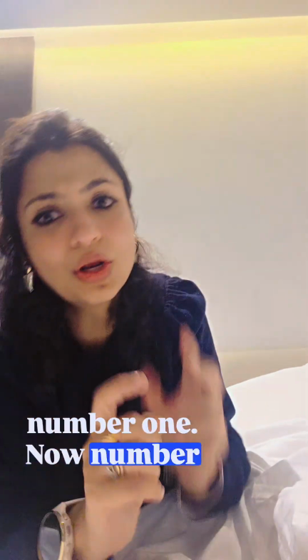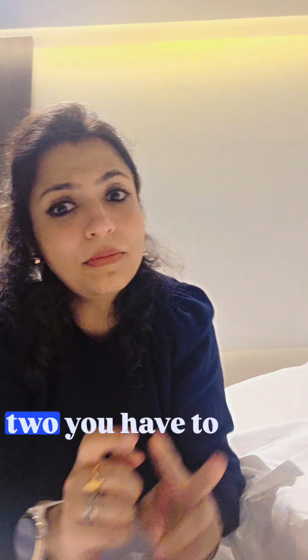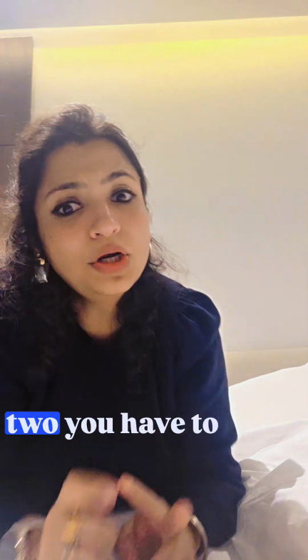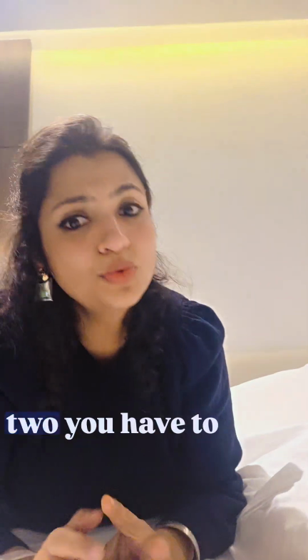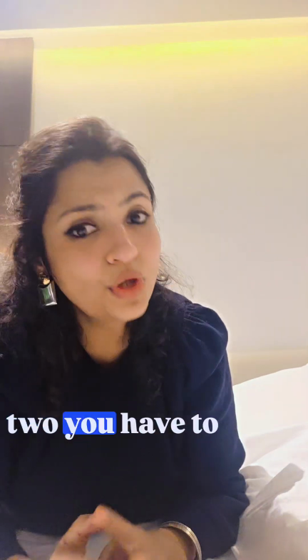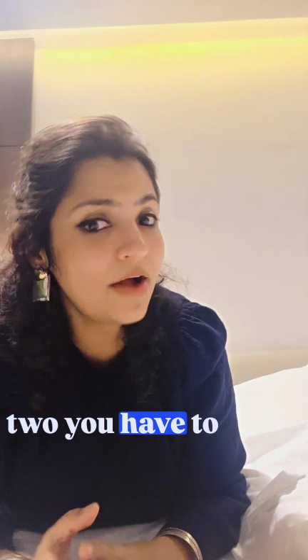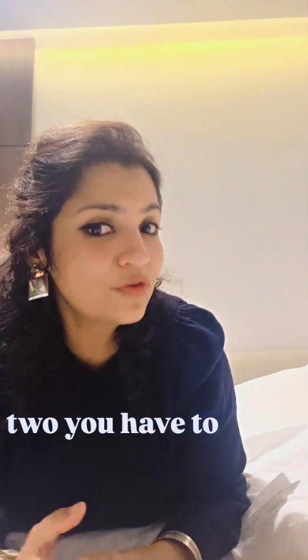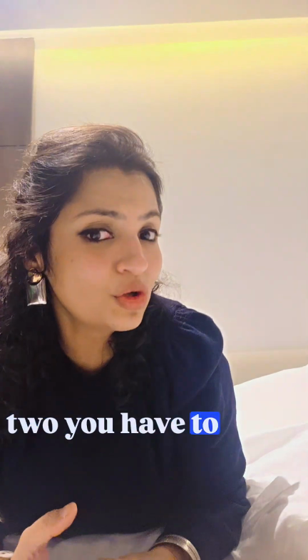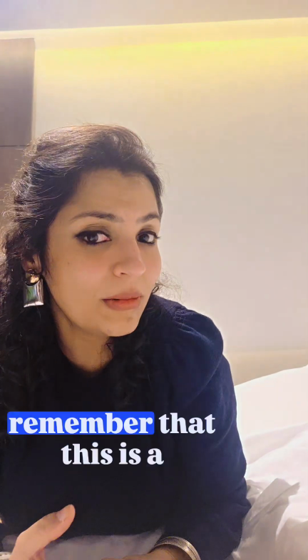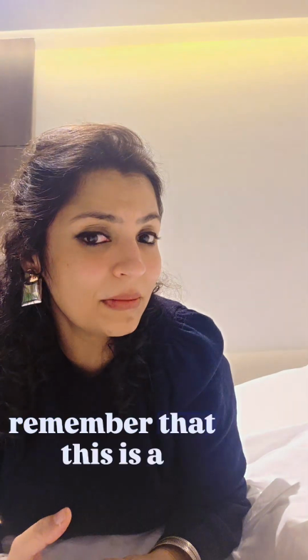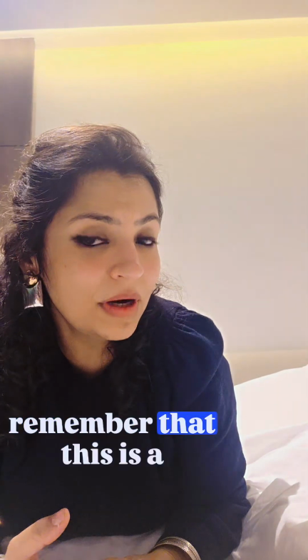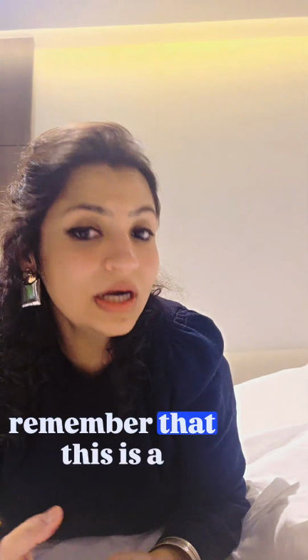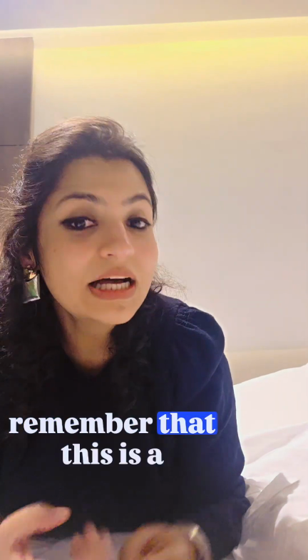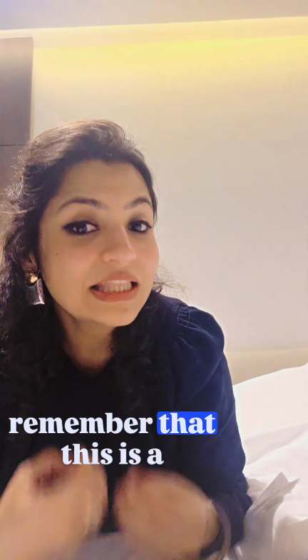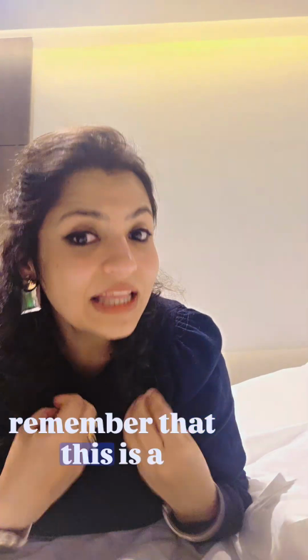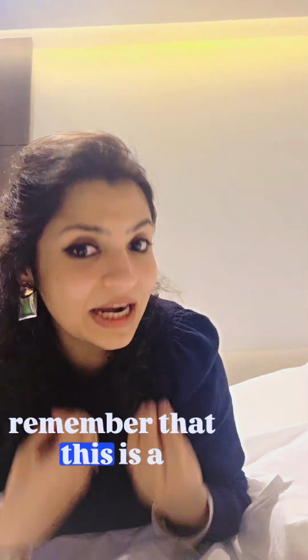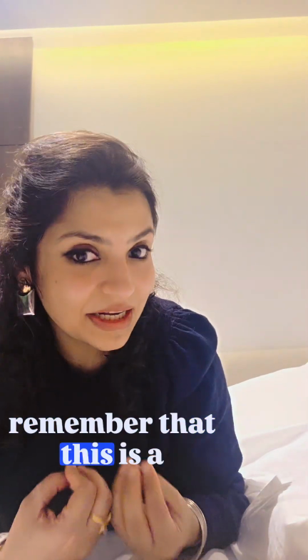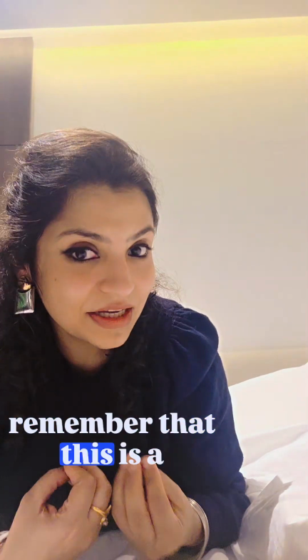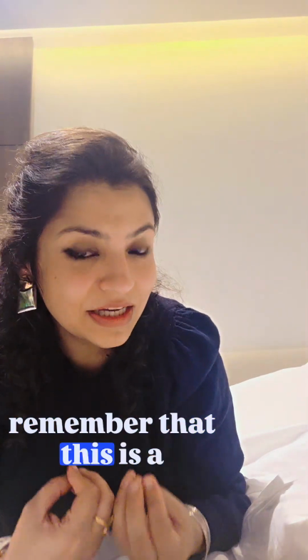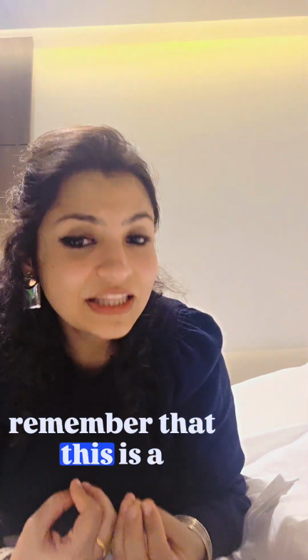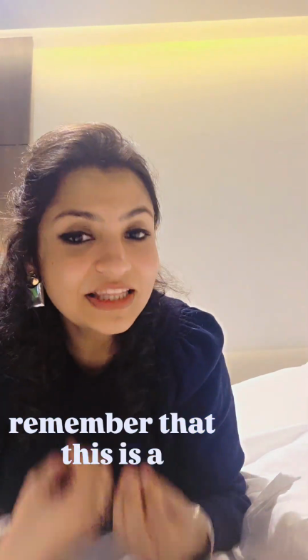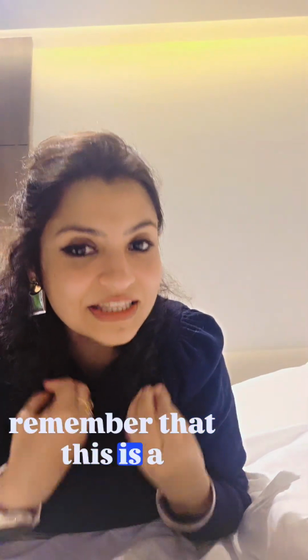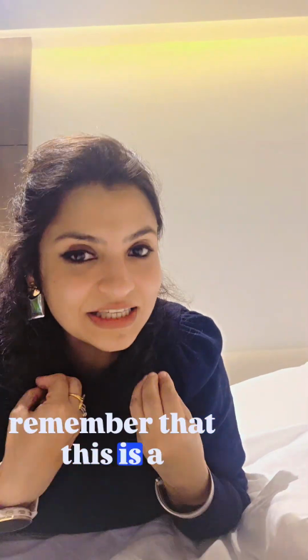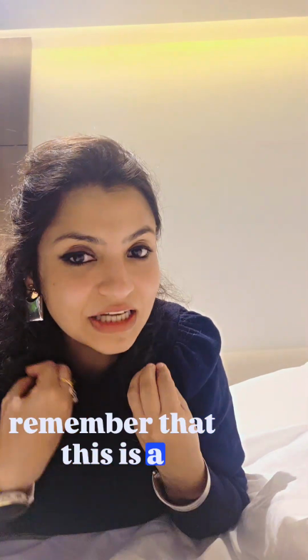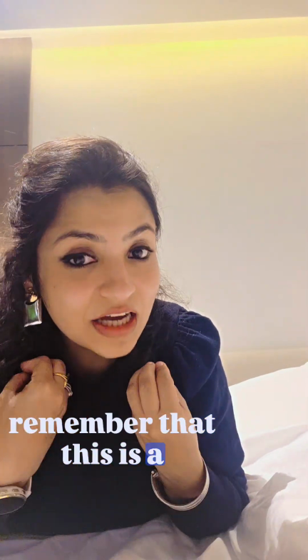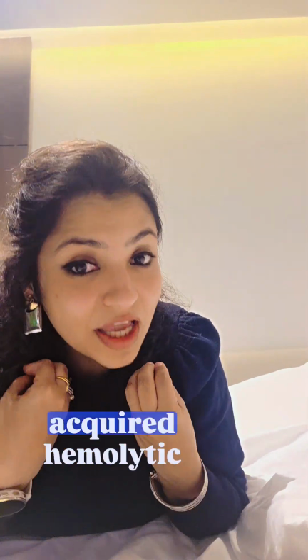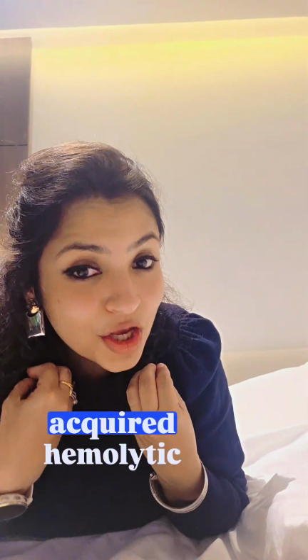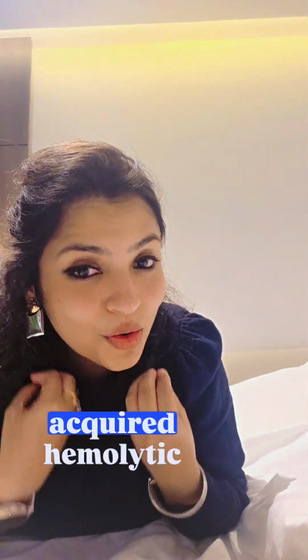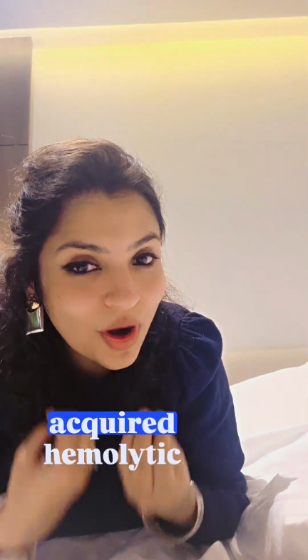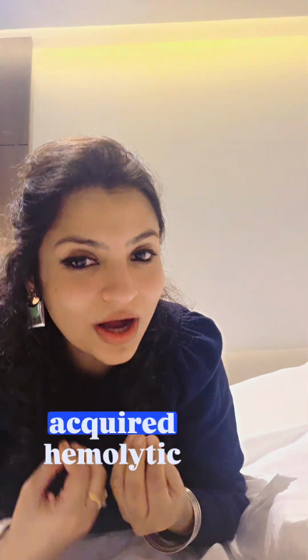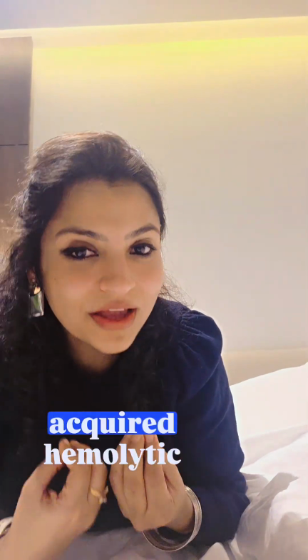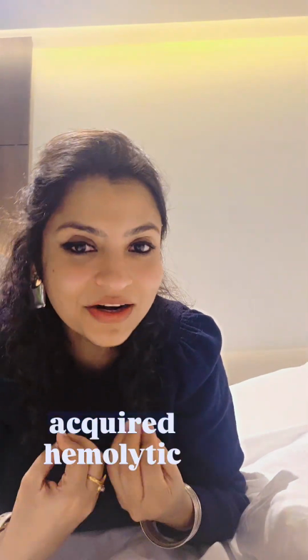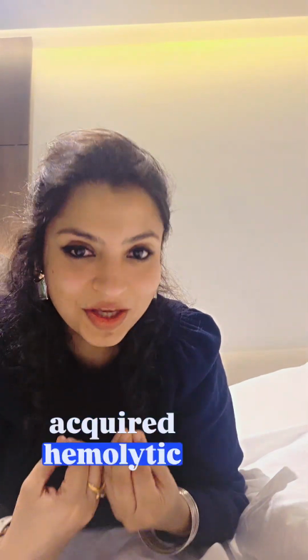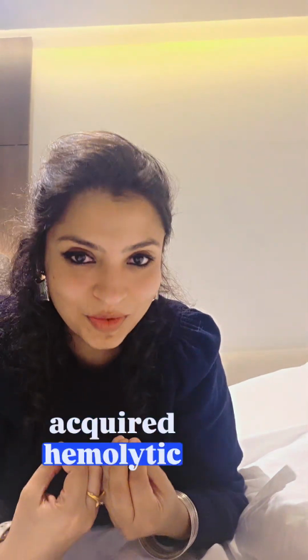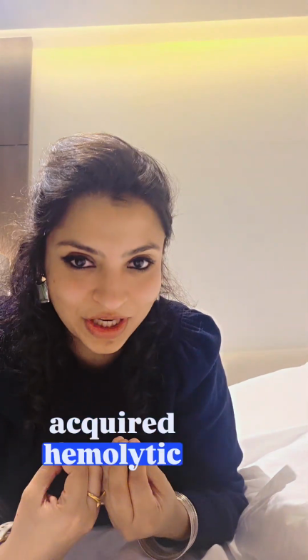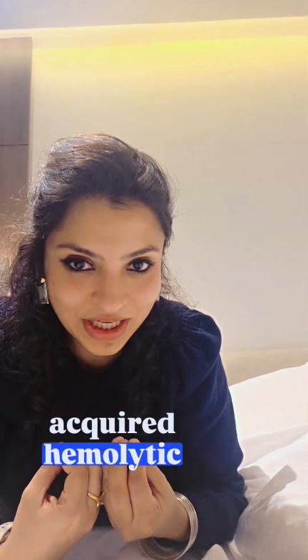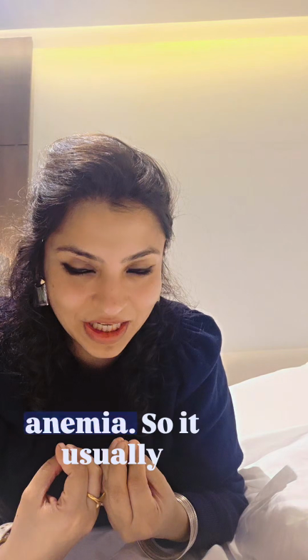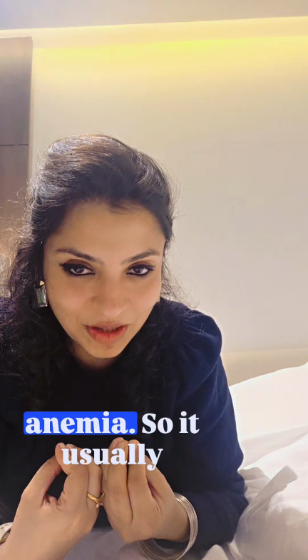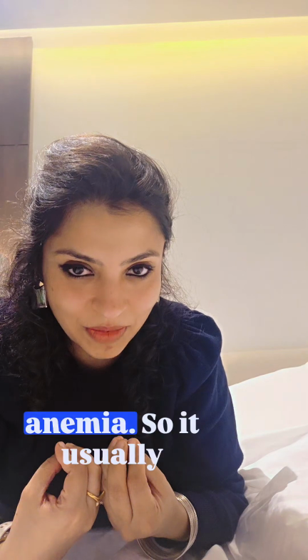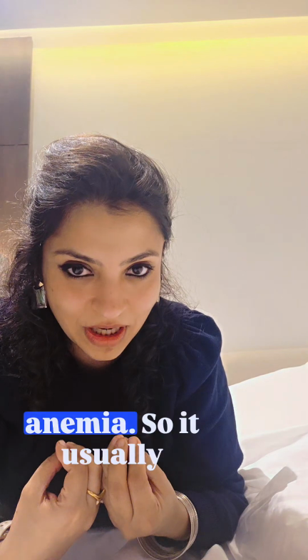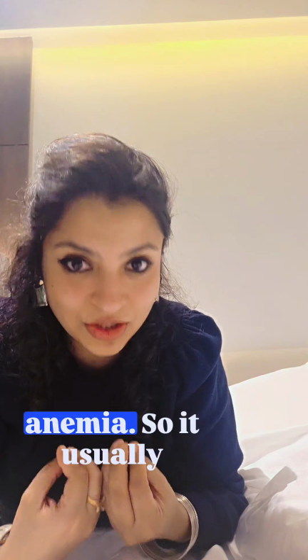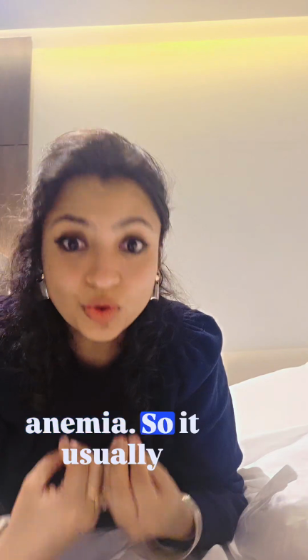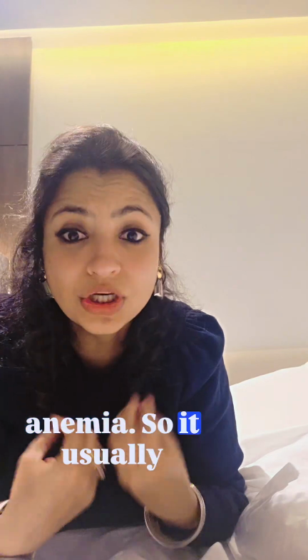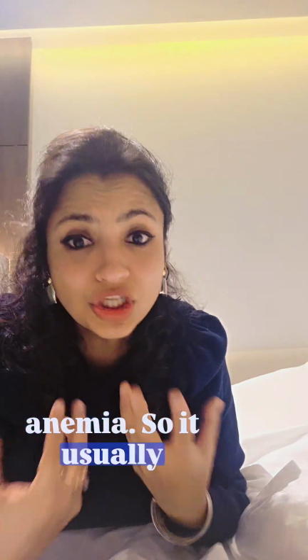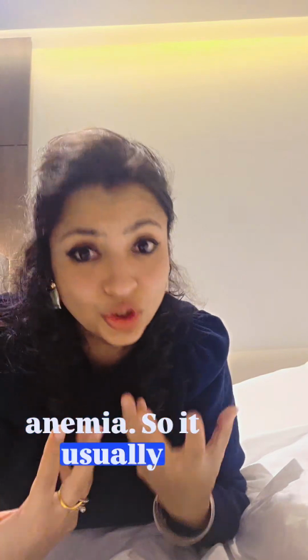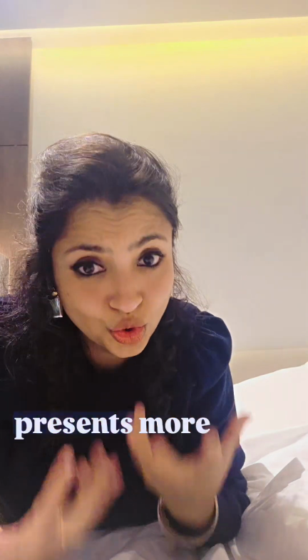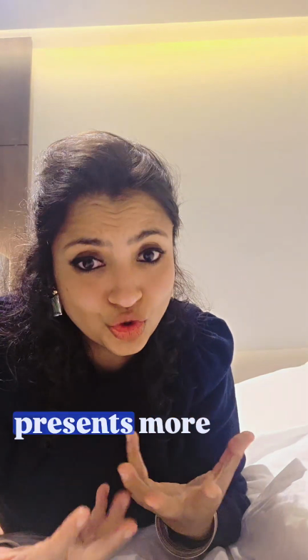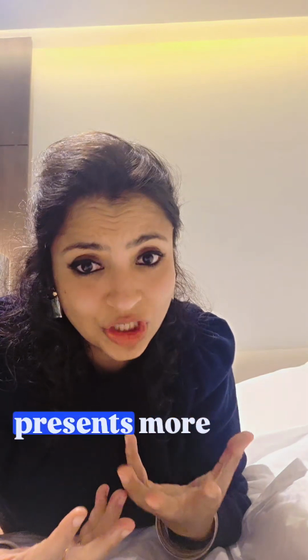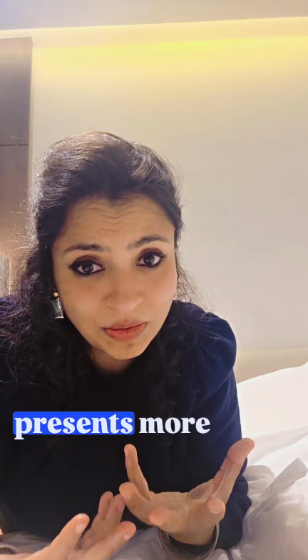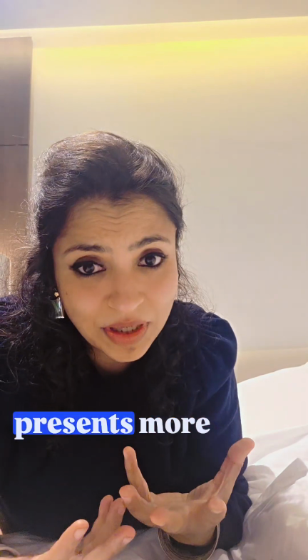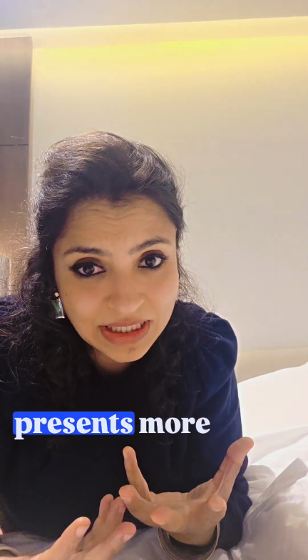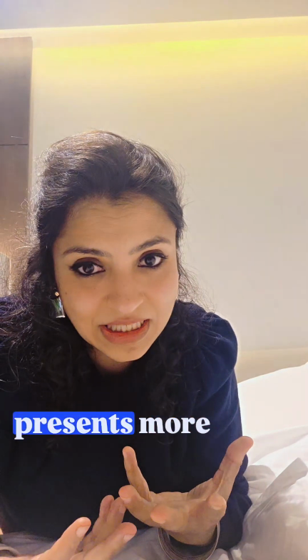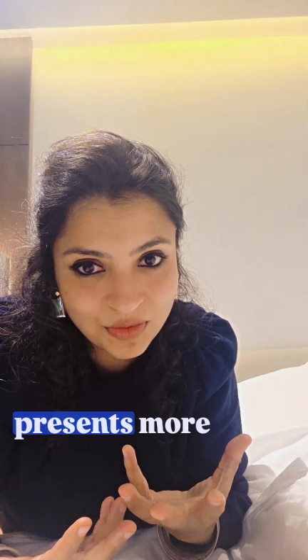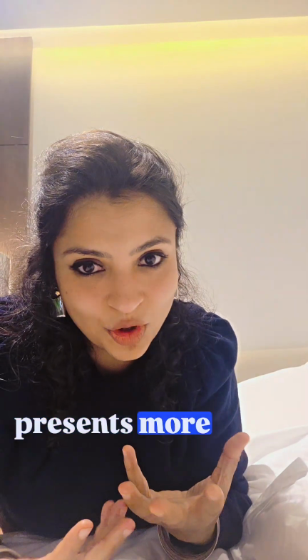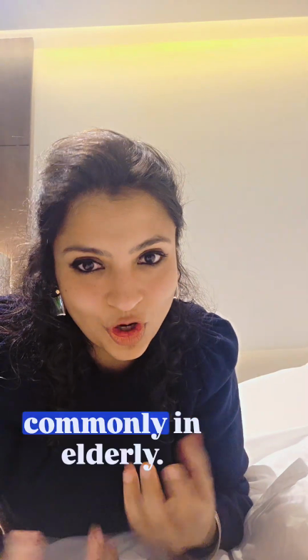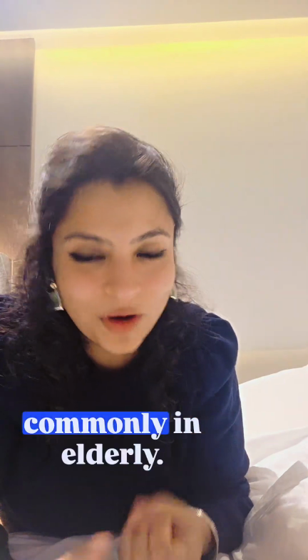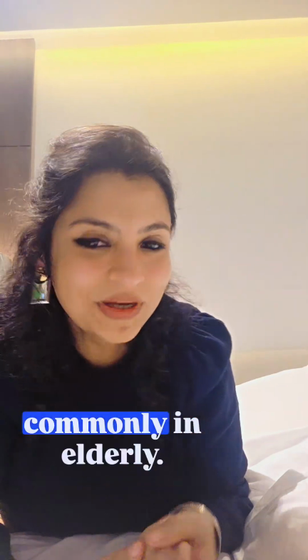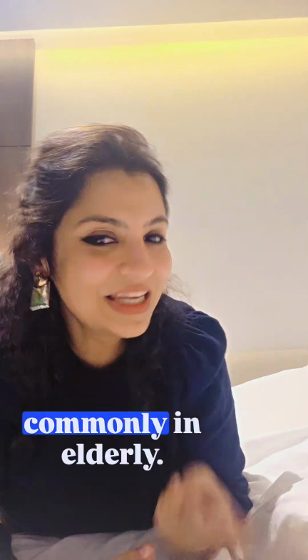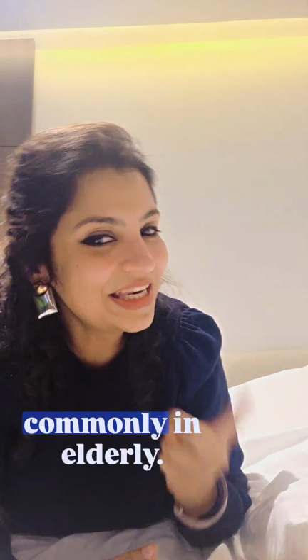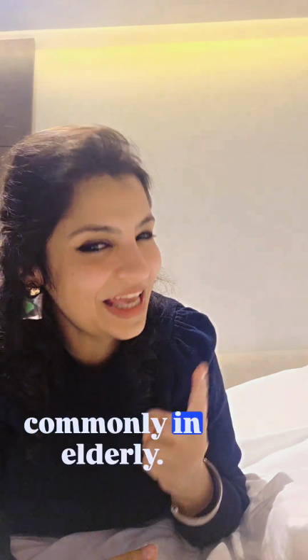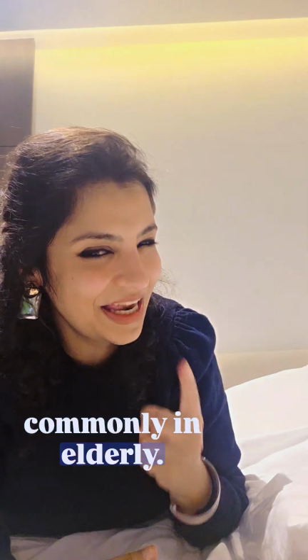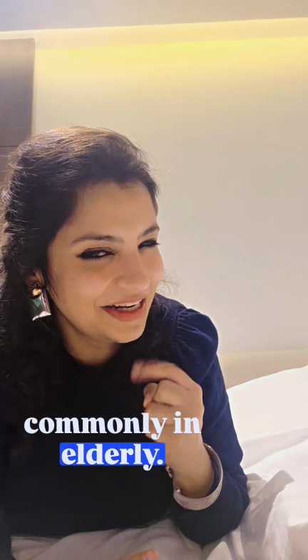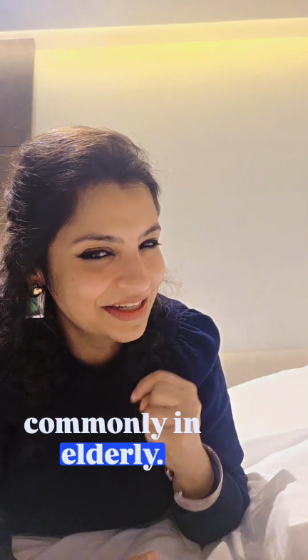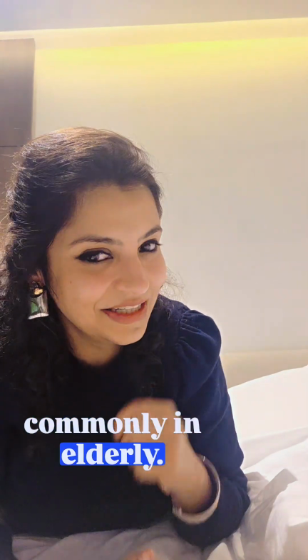This is an acquired hemolytic anemia, so it usually presents more commonly in the elderly.